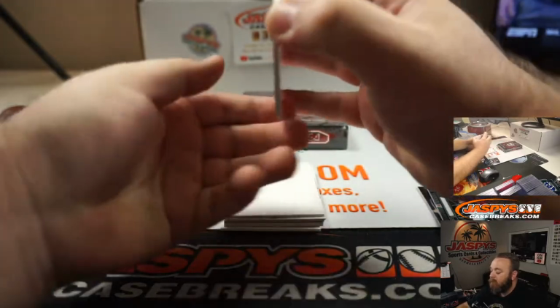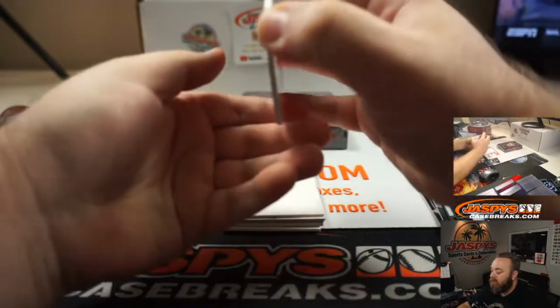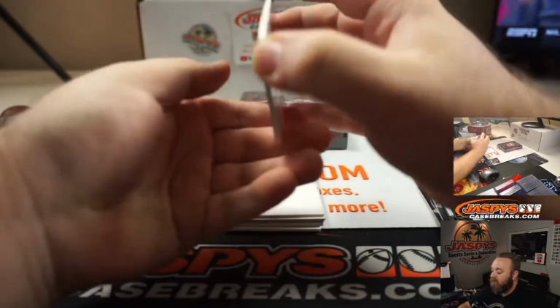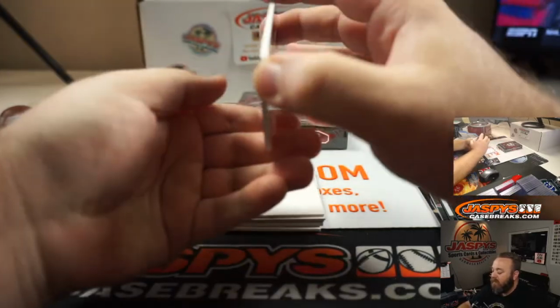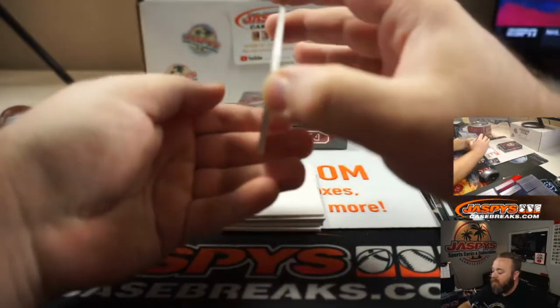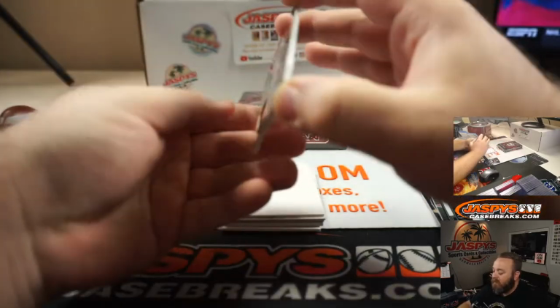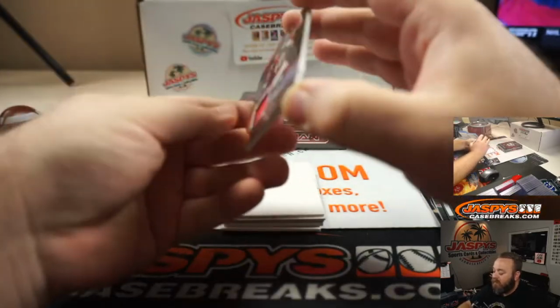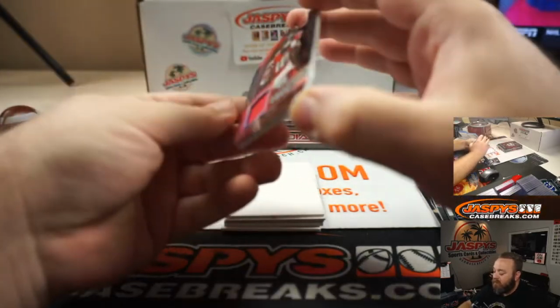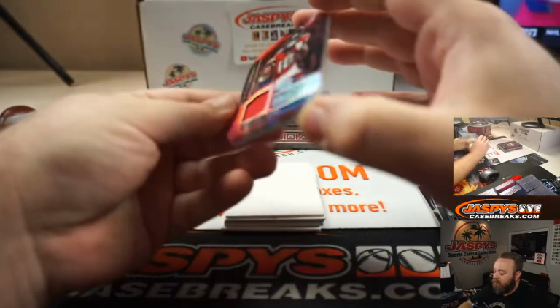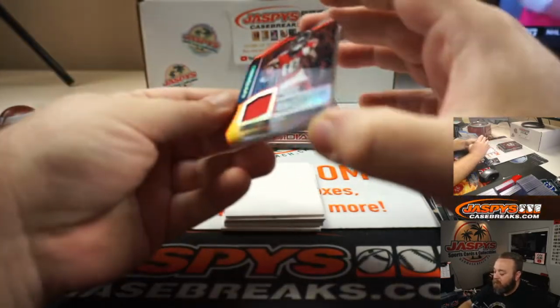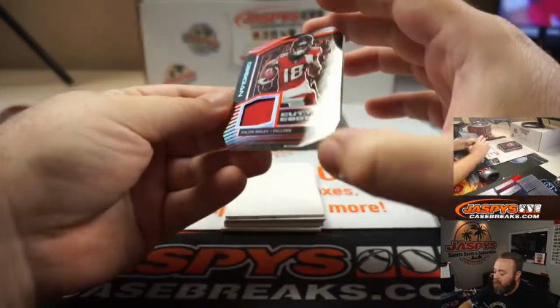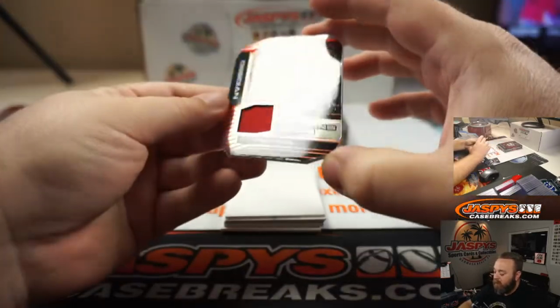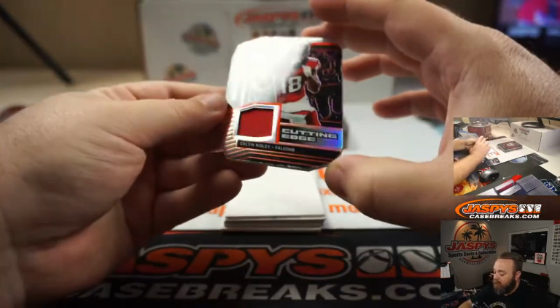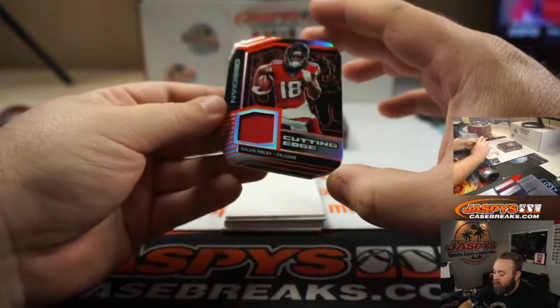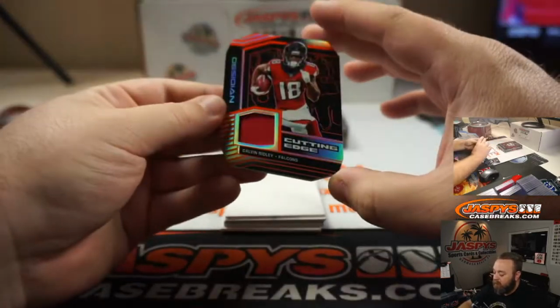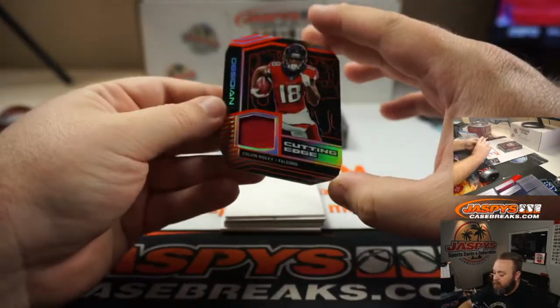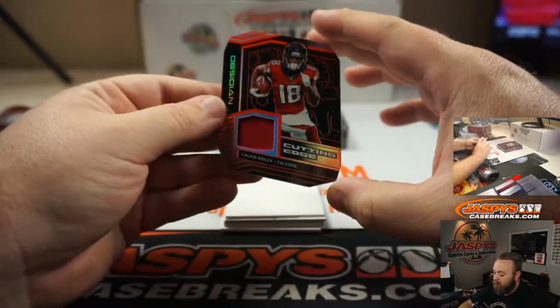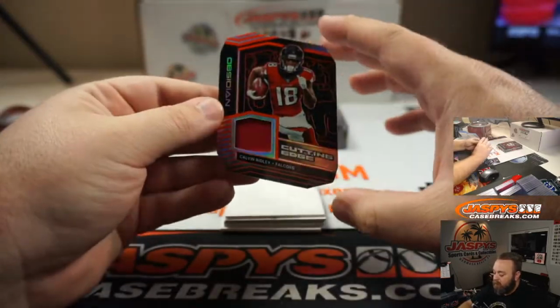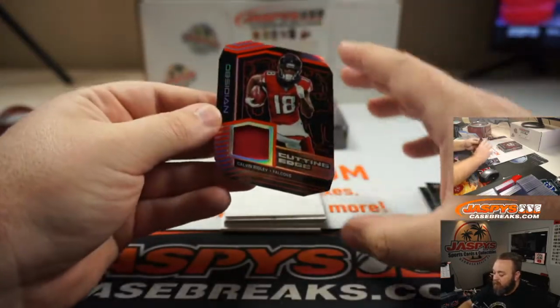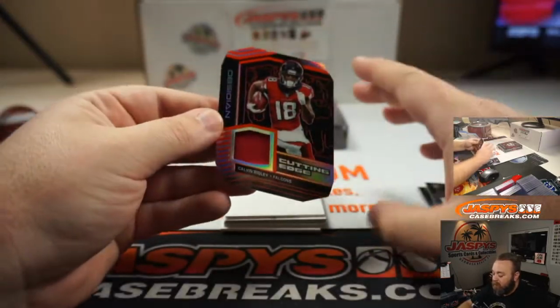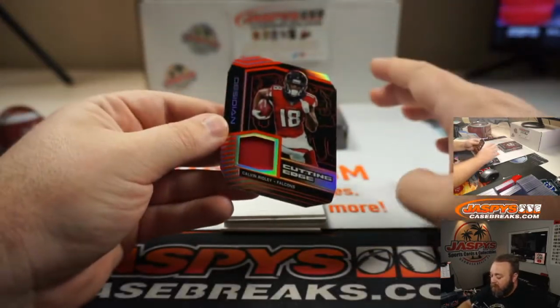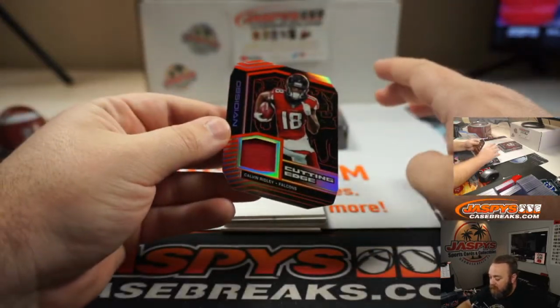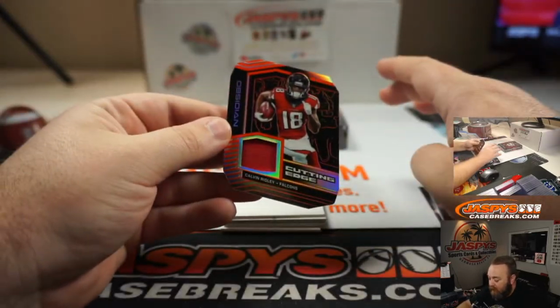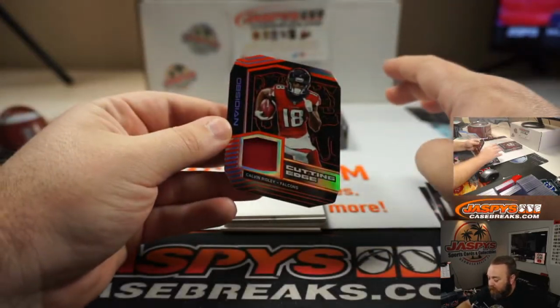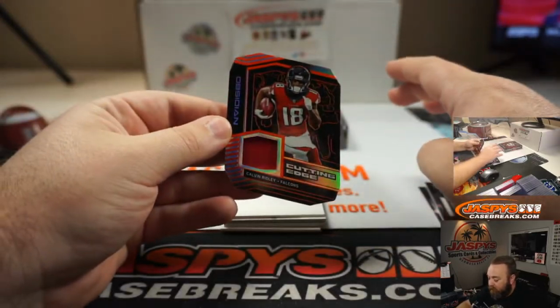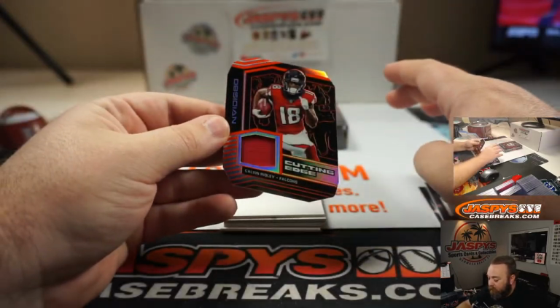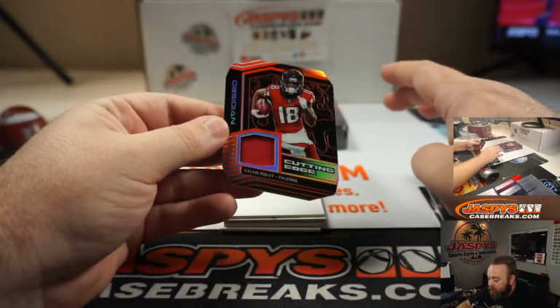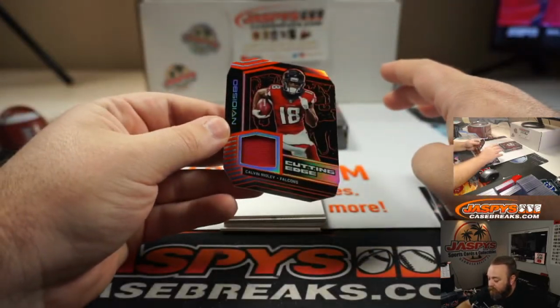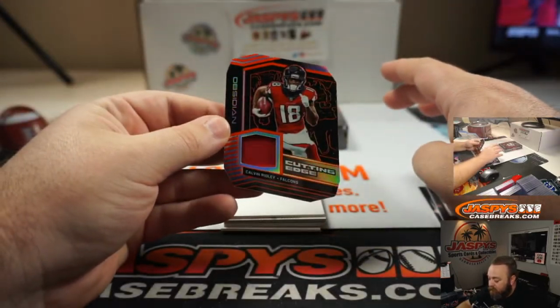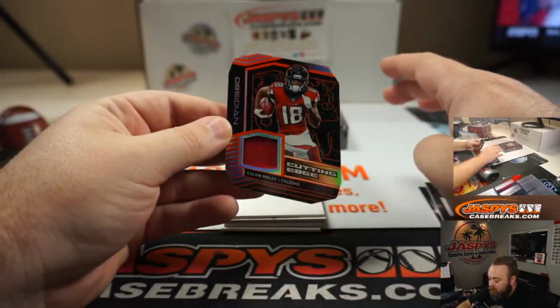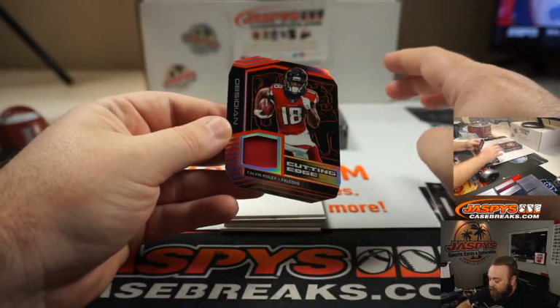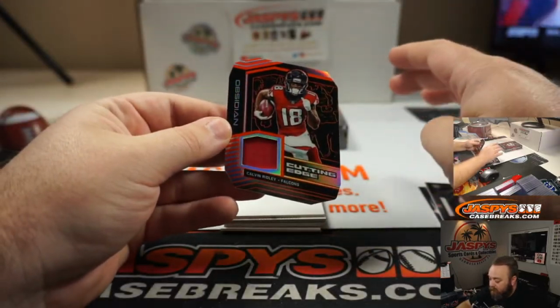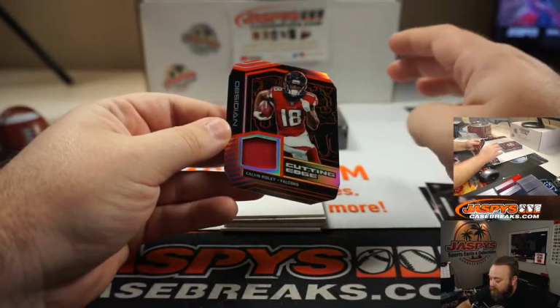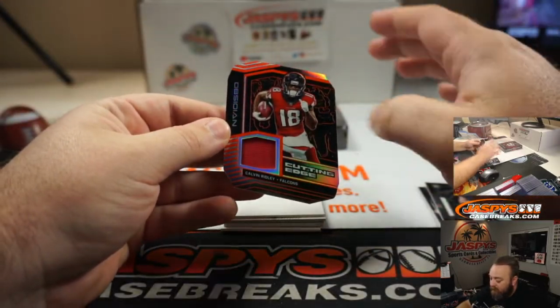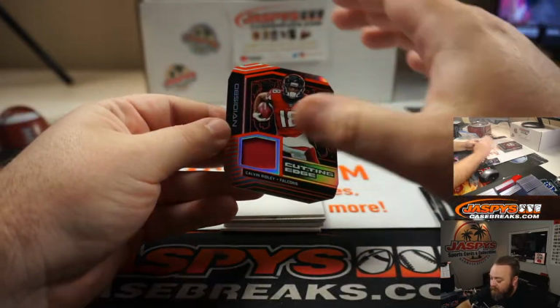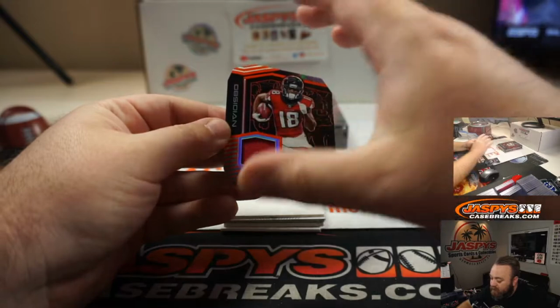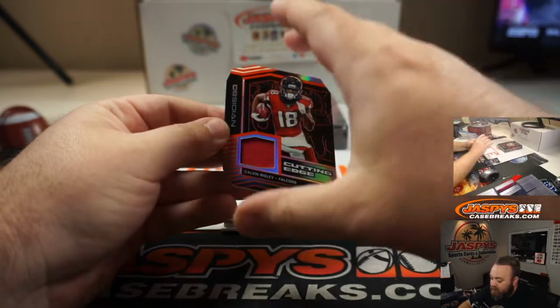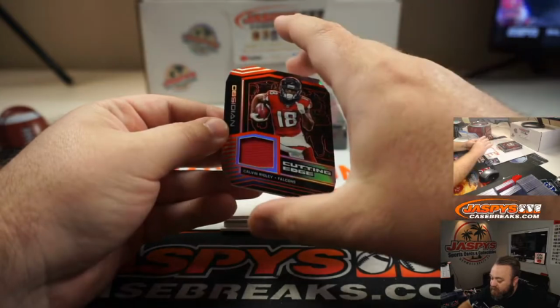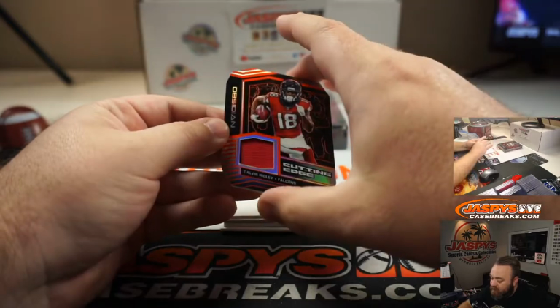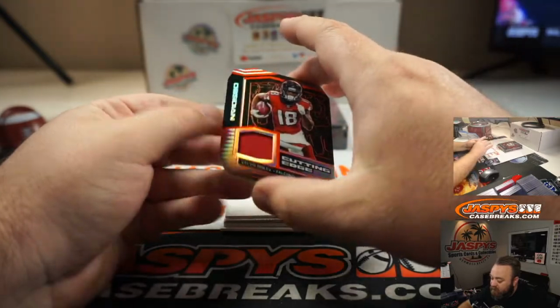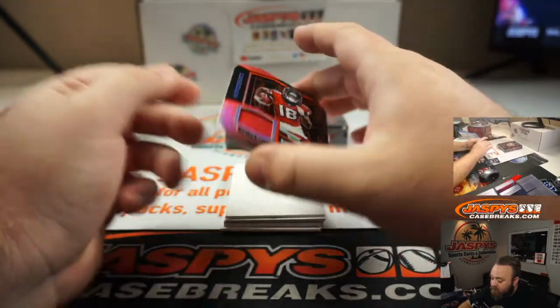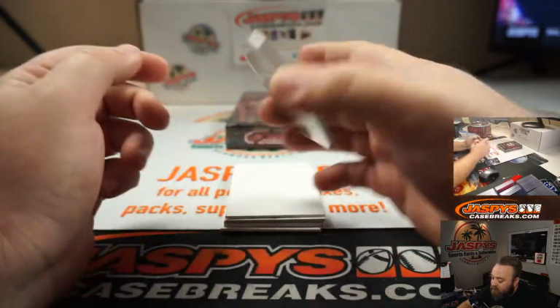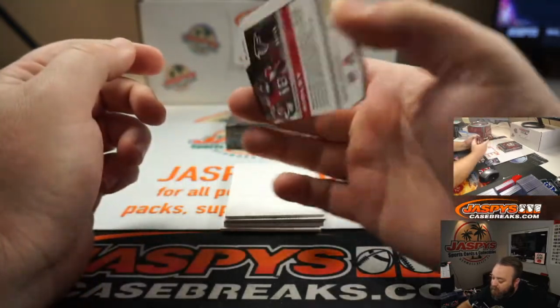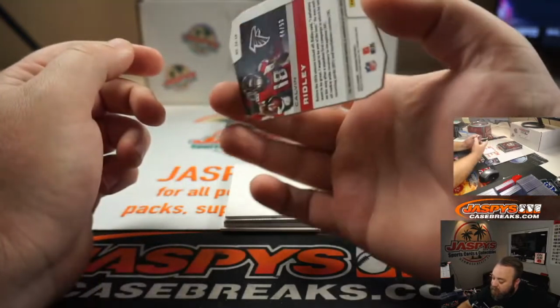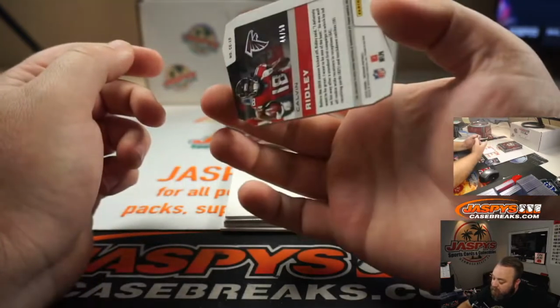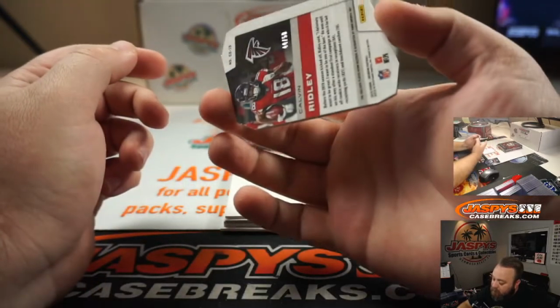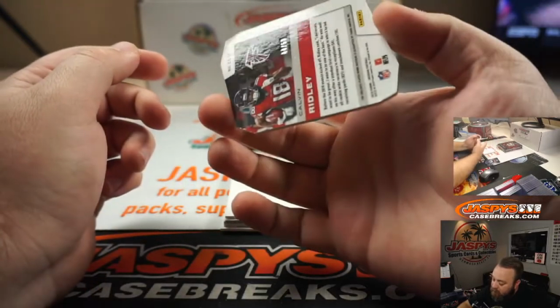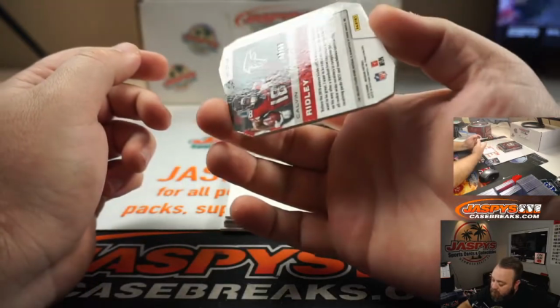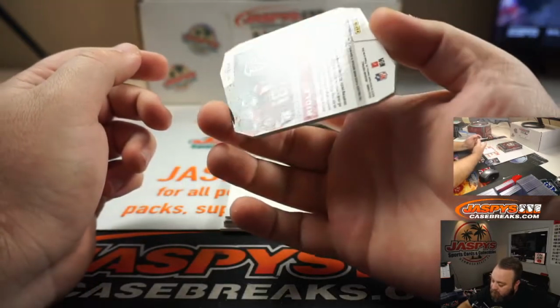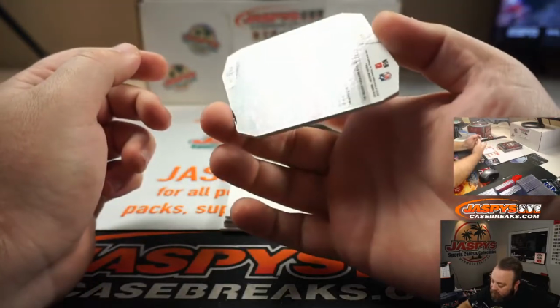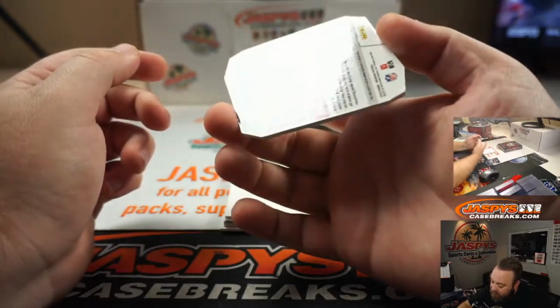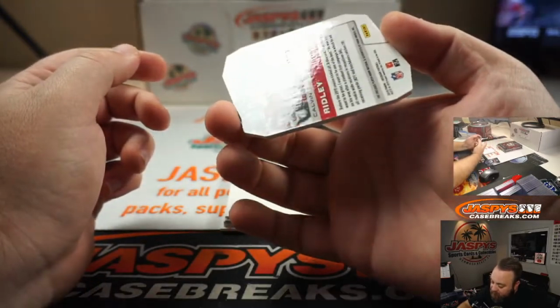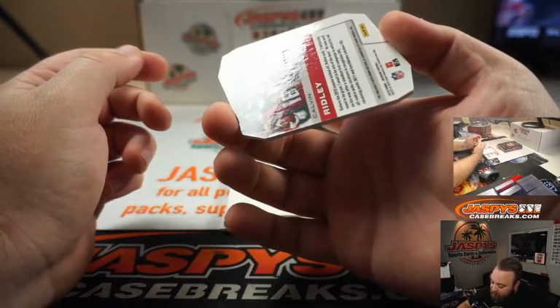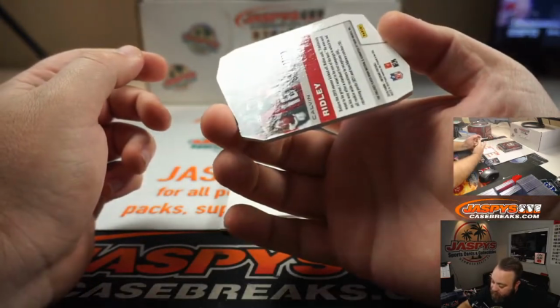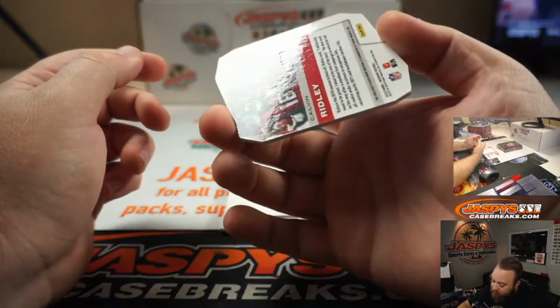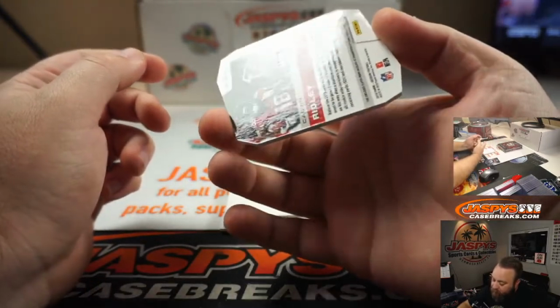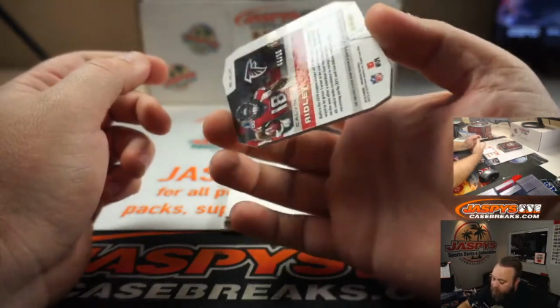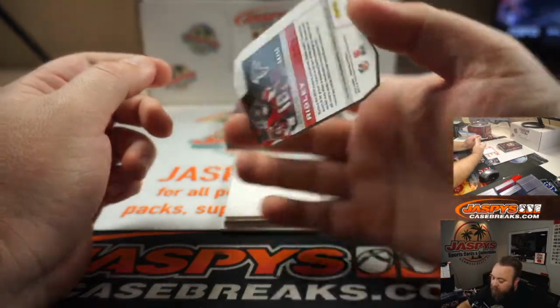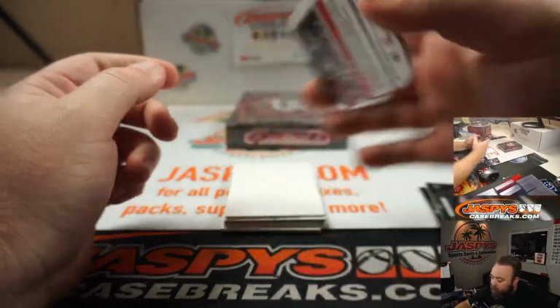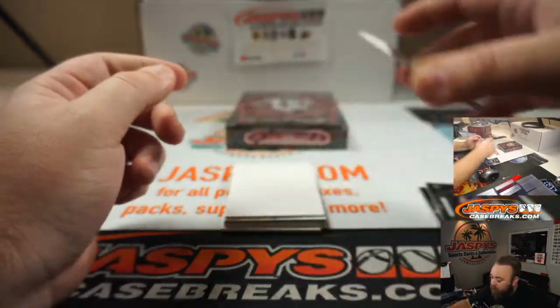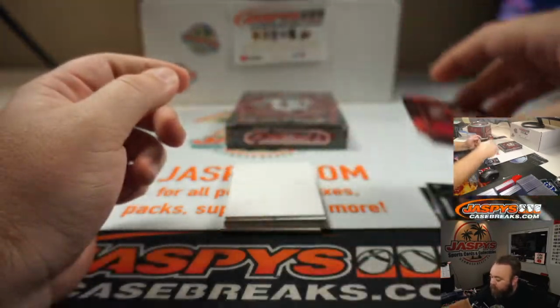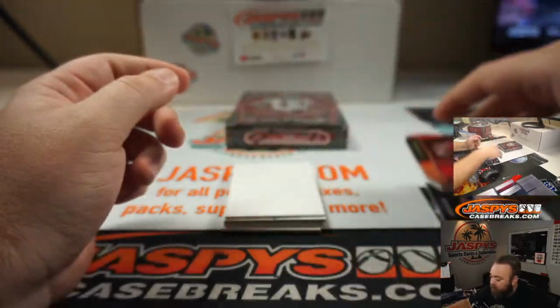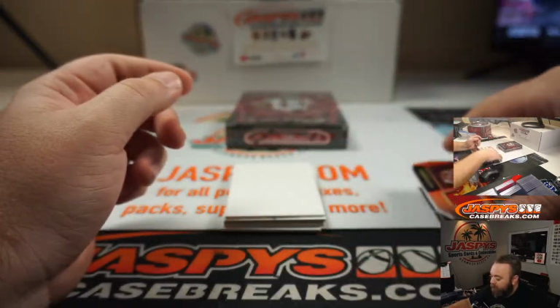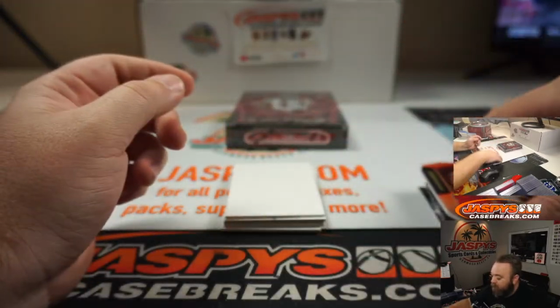Die cut relic — Calvin Ridley, Cutting Edge. That's numbered 44 of 50.